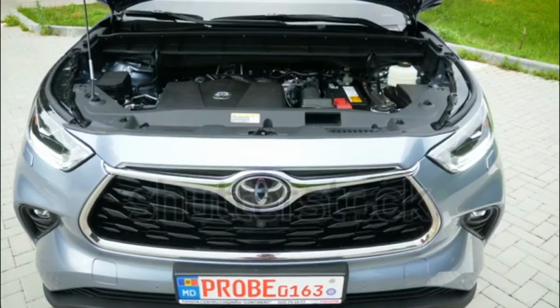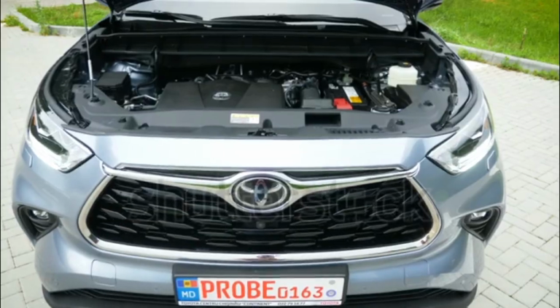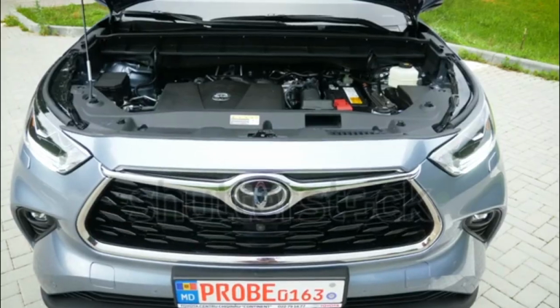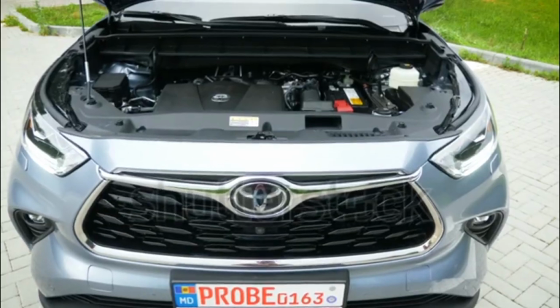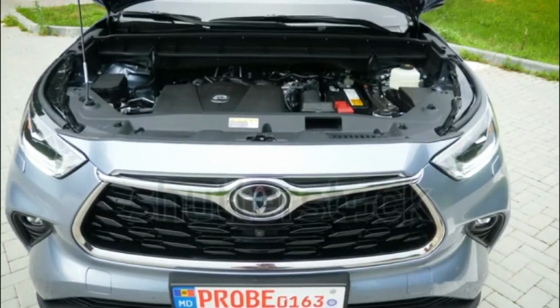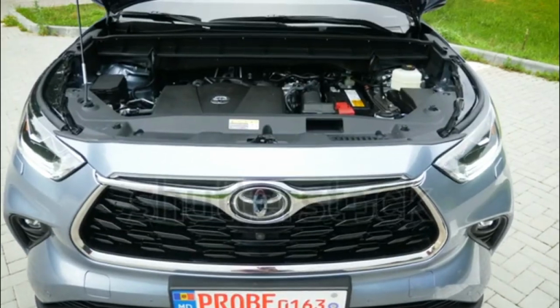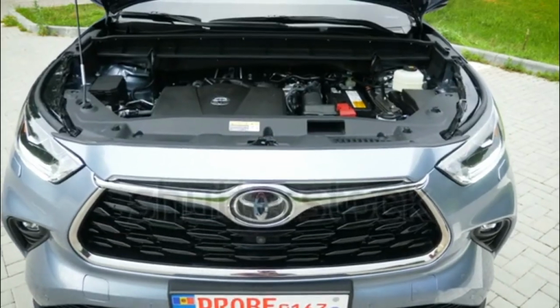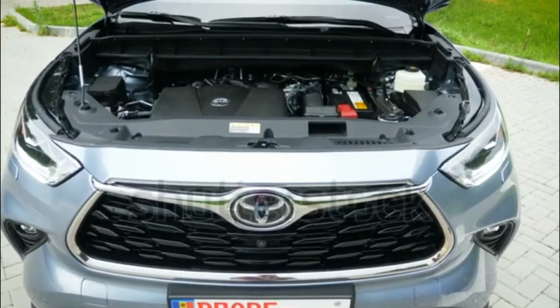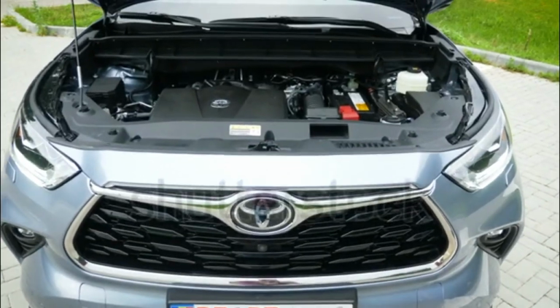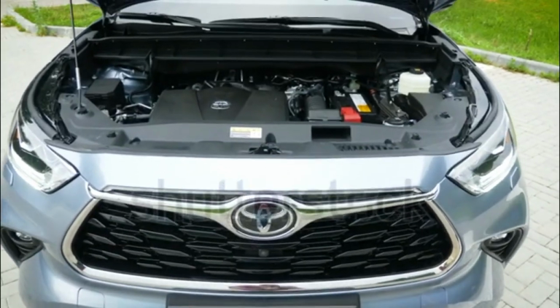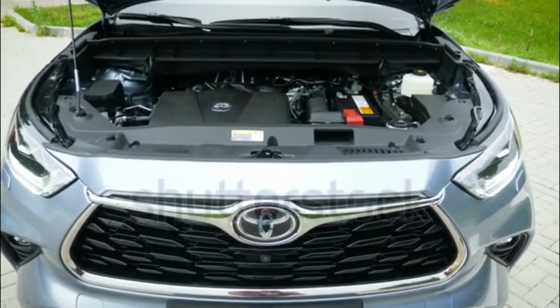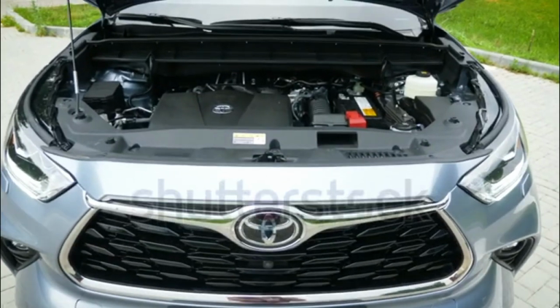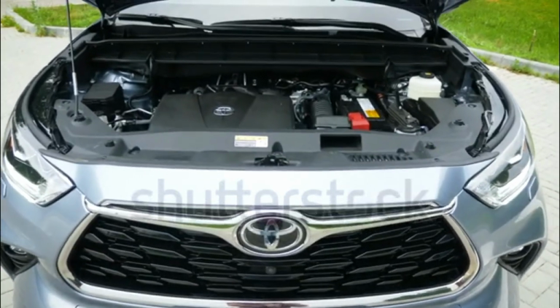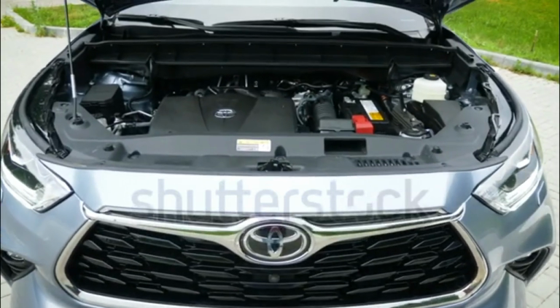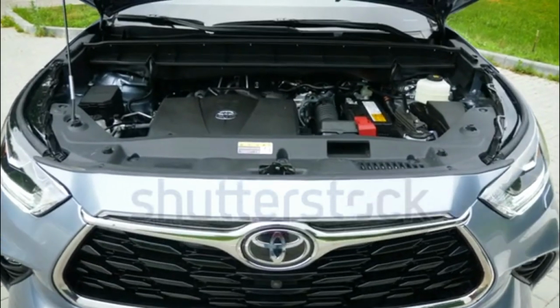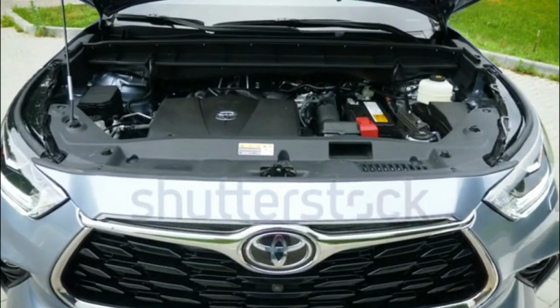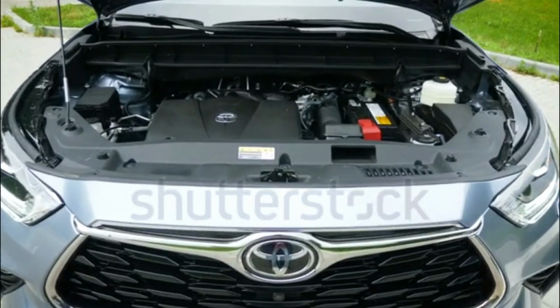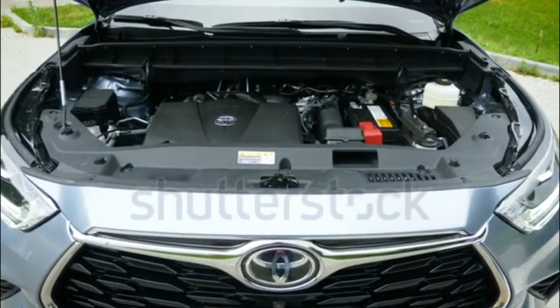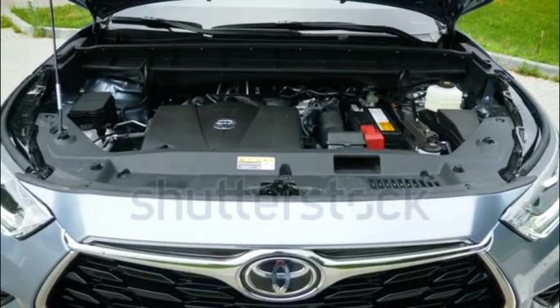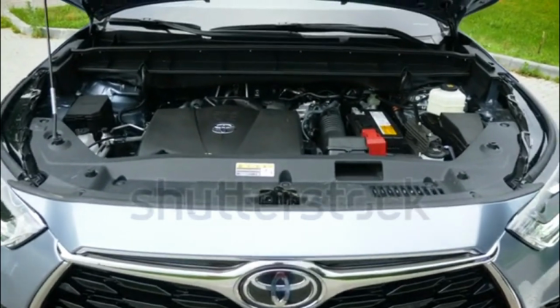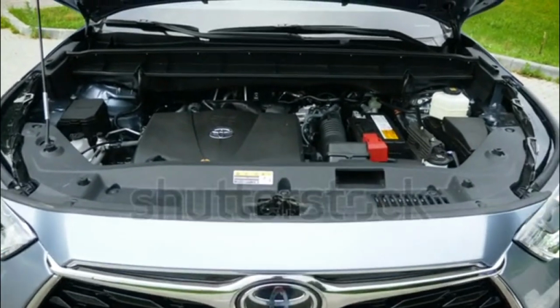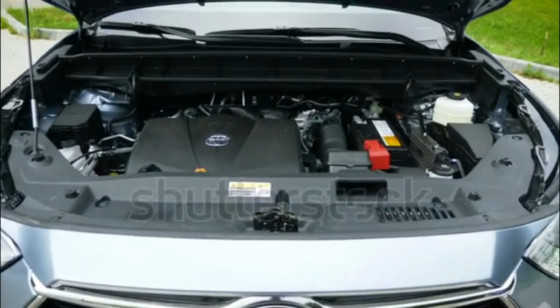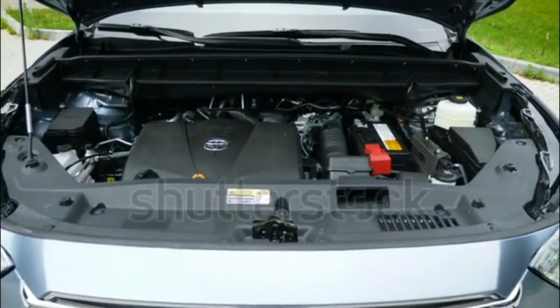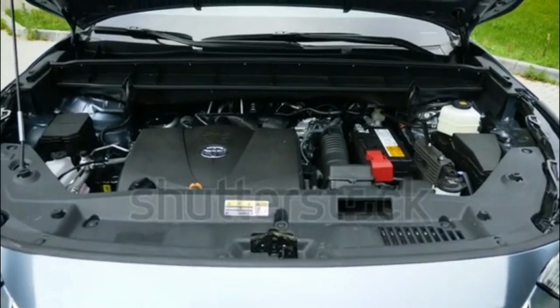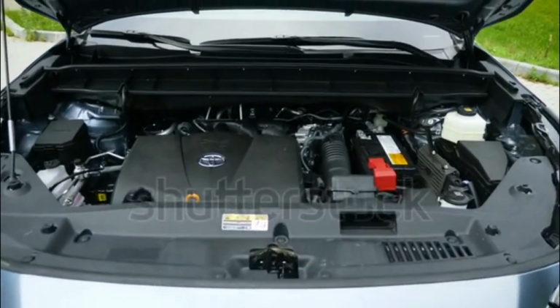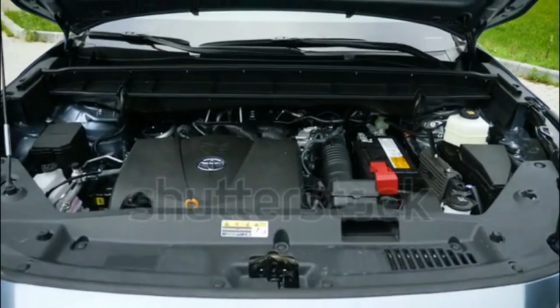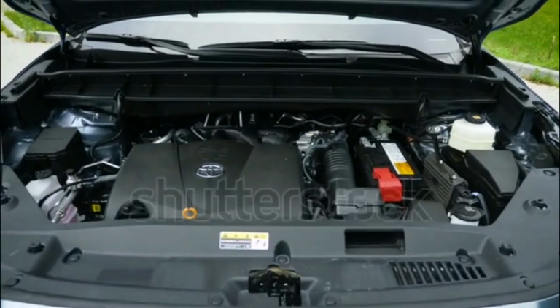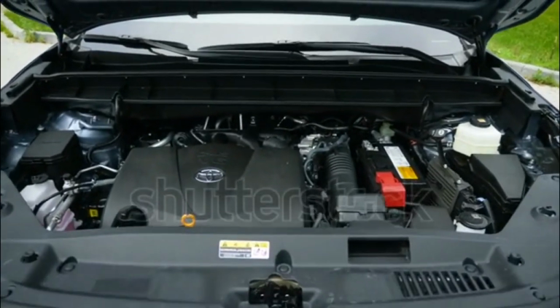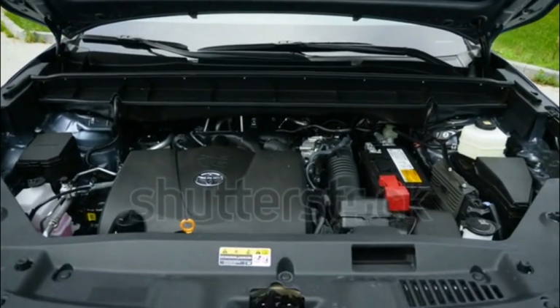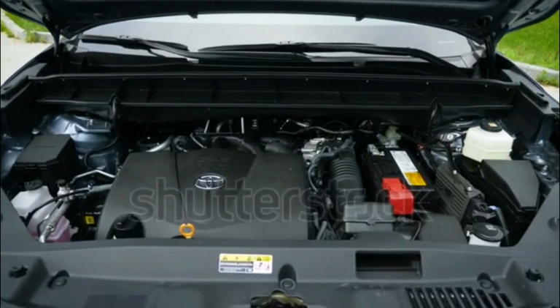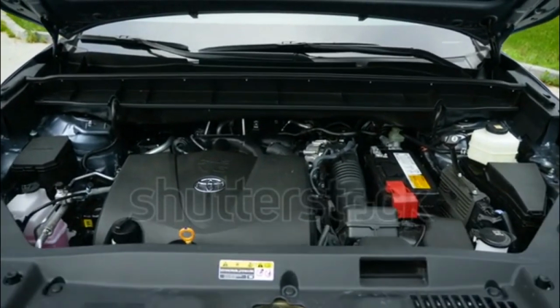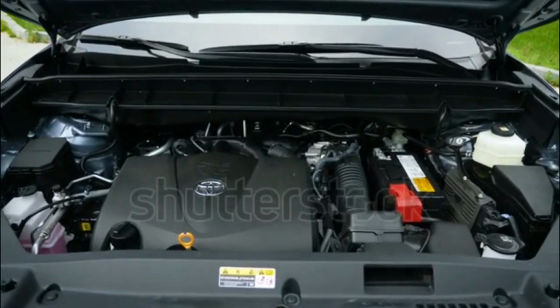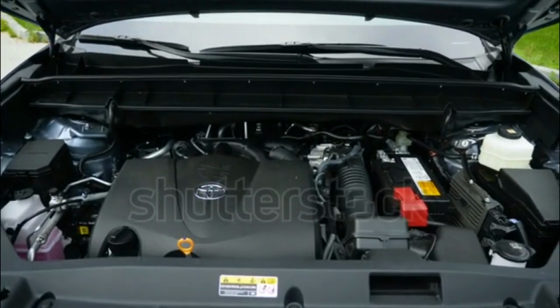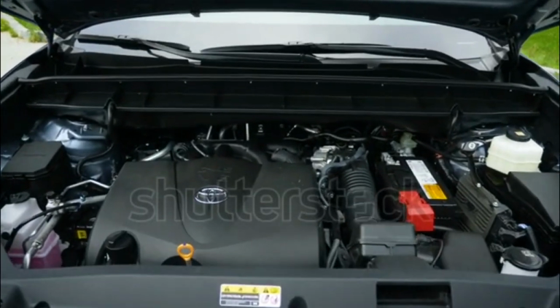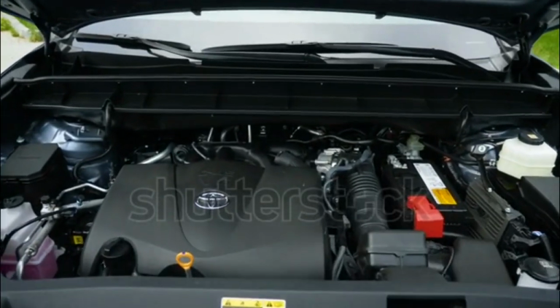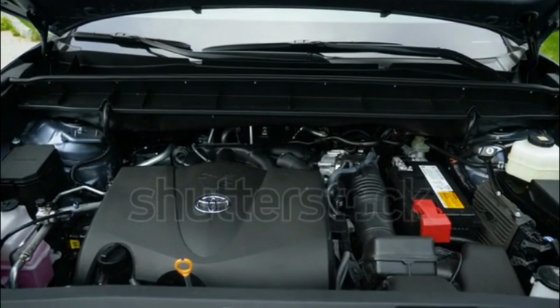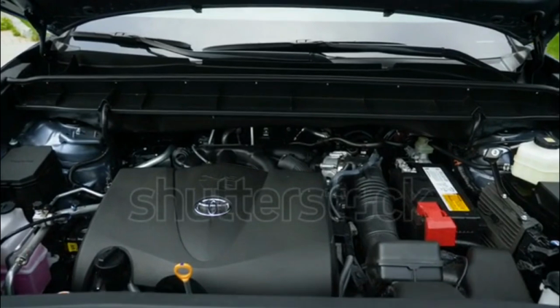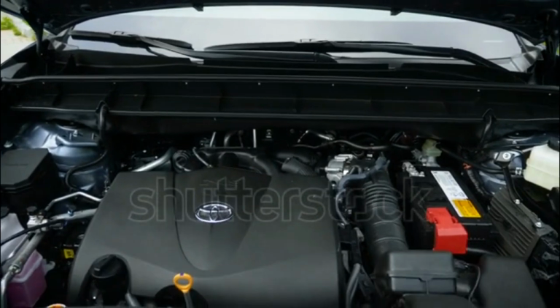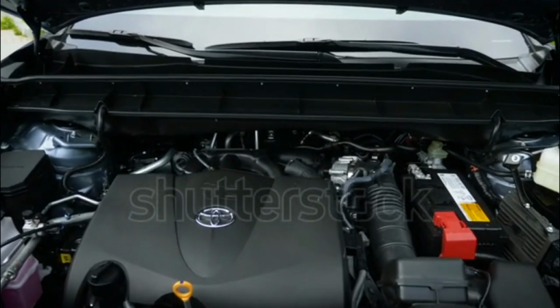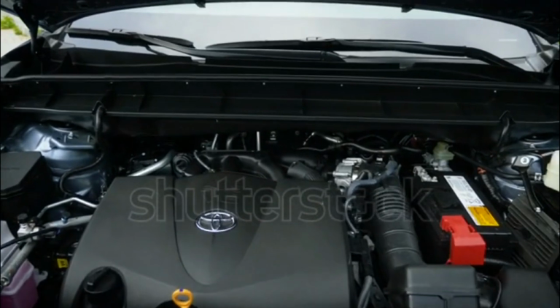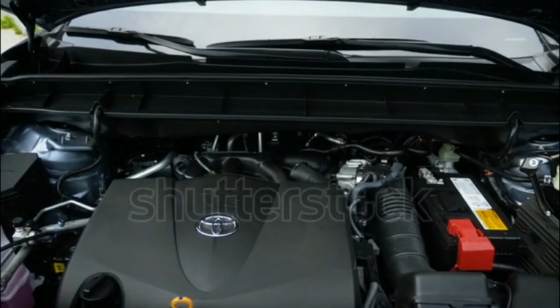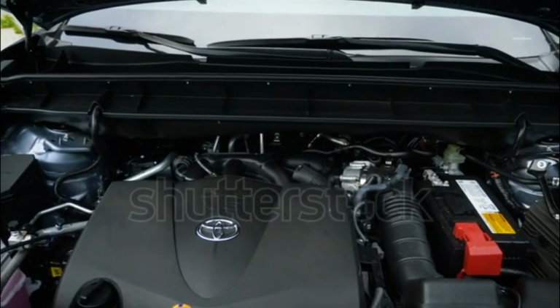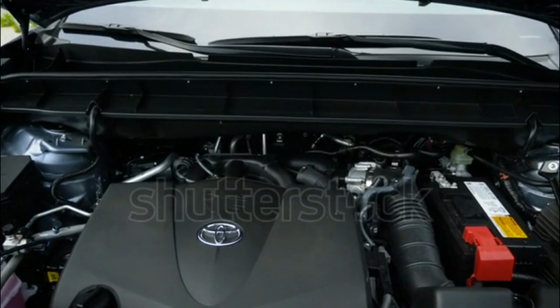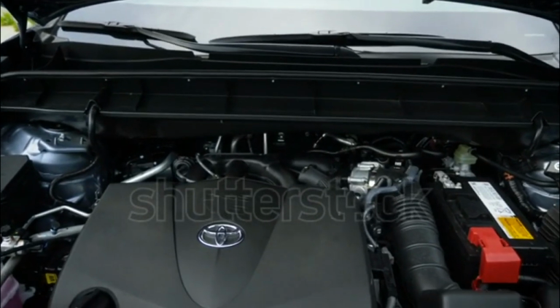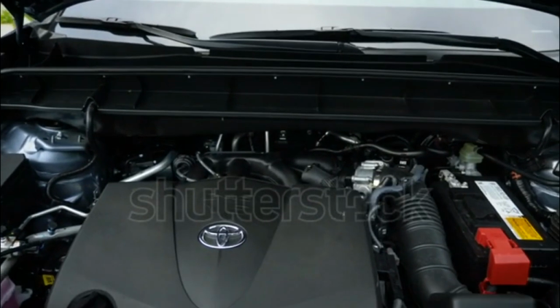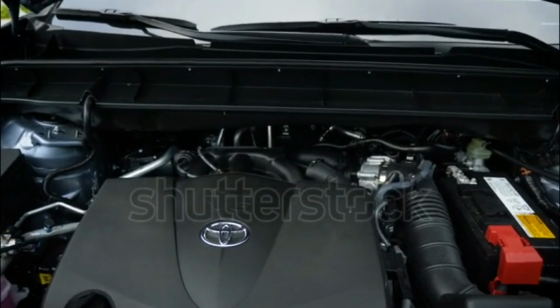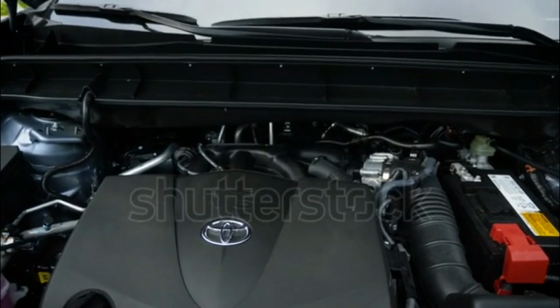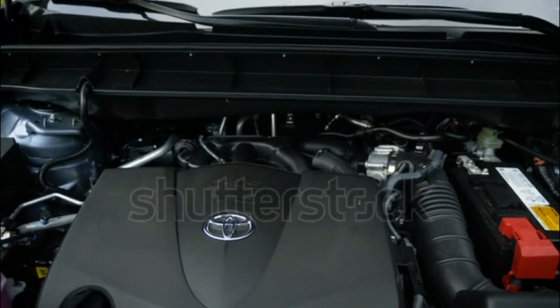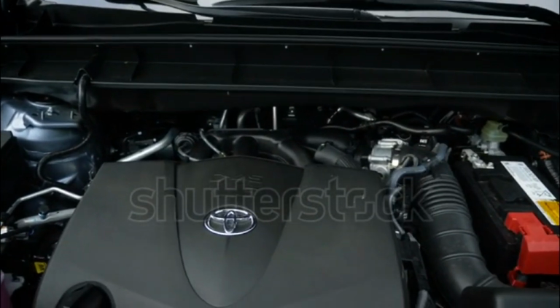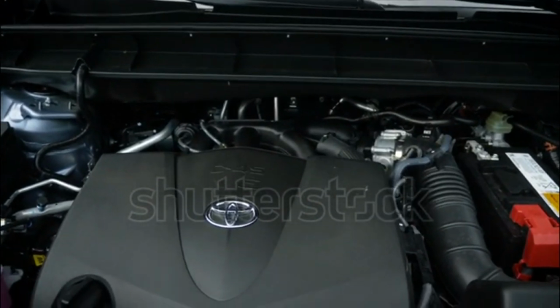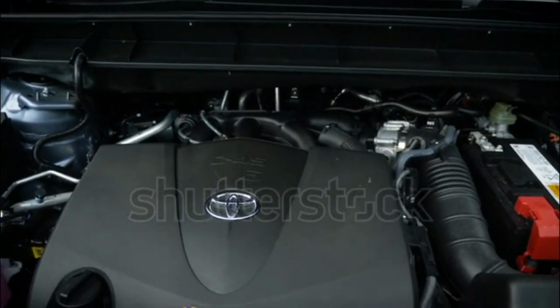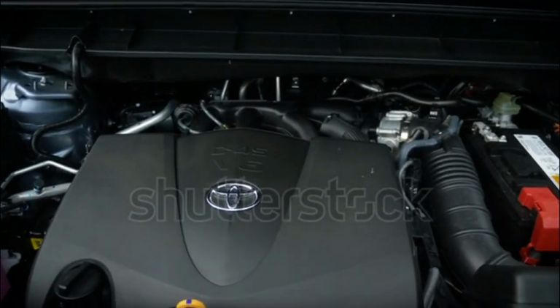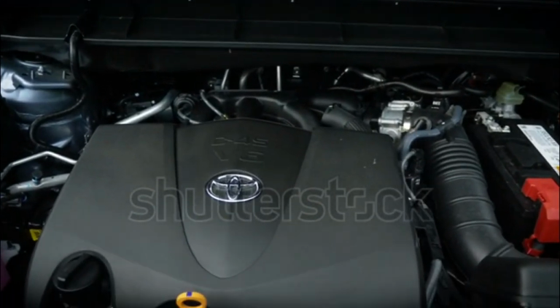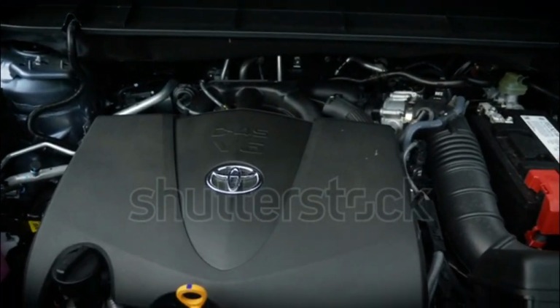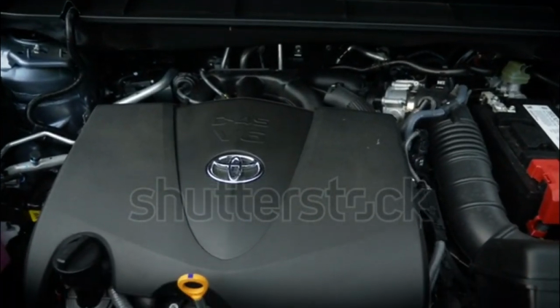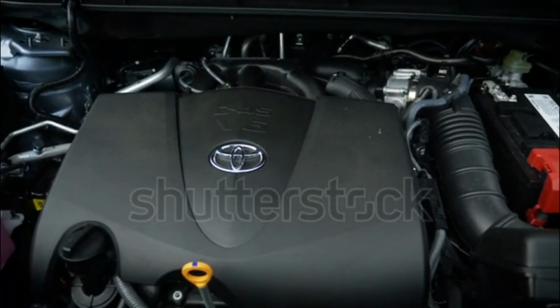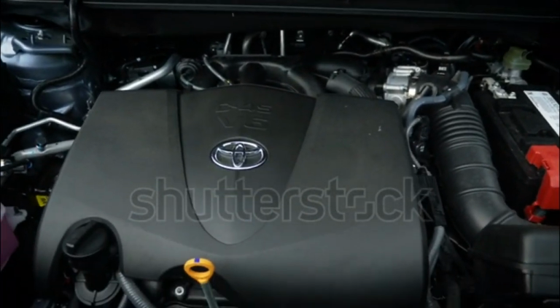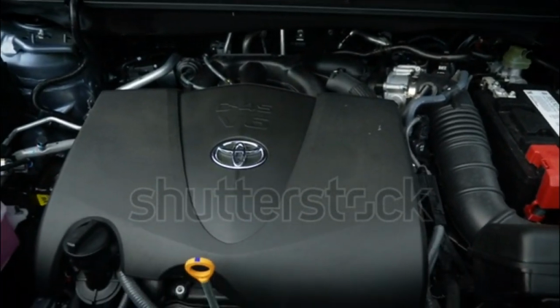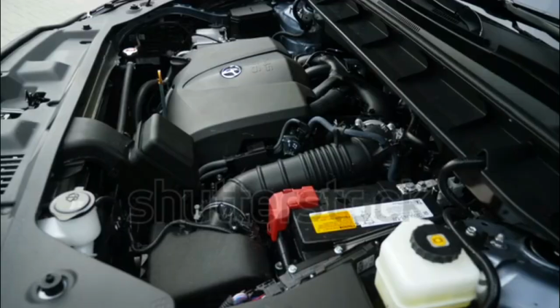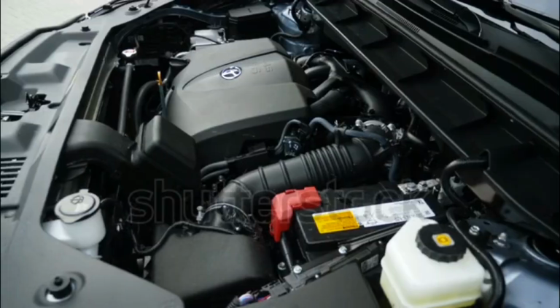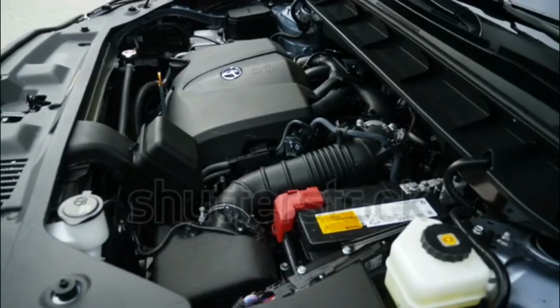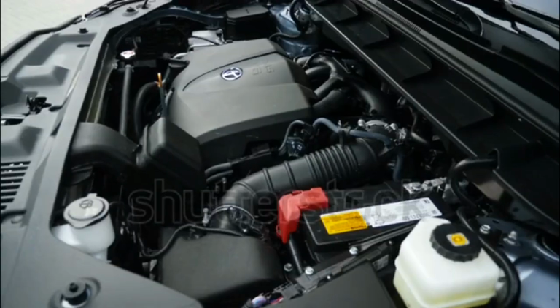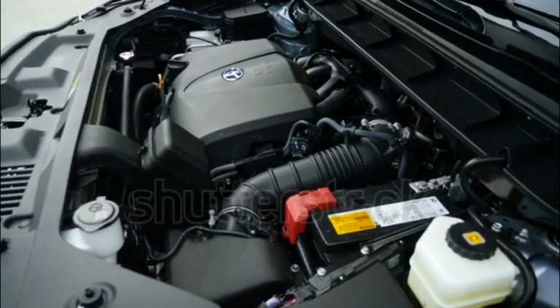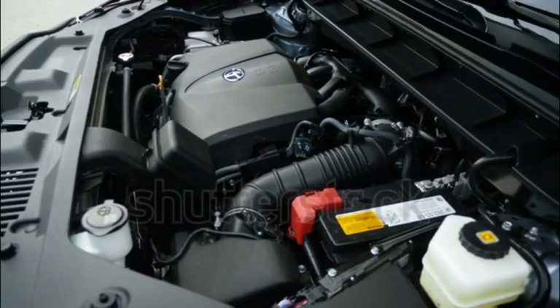Going hybrid with the 2020 Islander will get you around 35-36 mpg combined, offering an extended driving range.